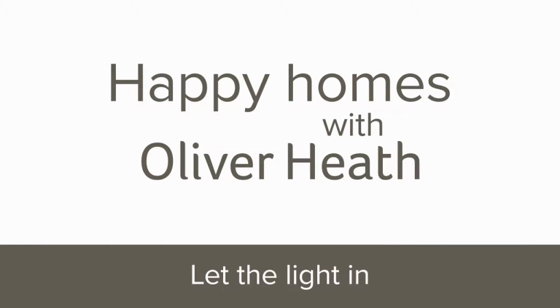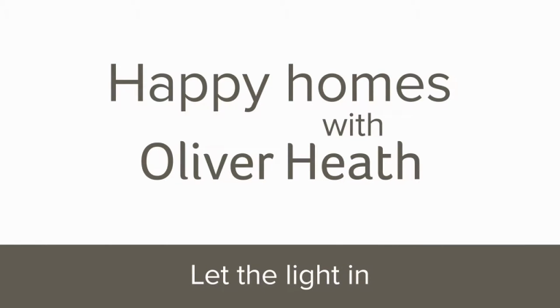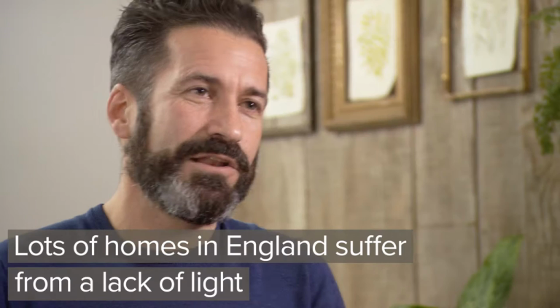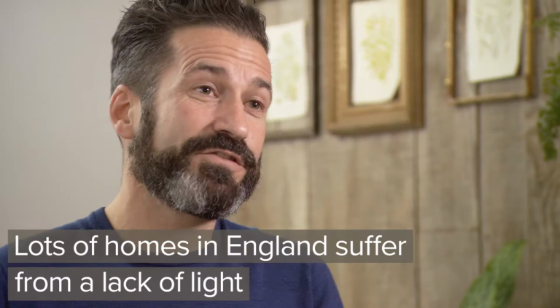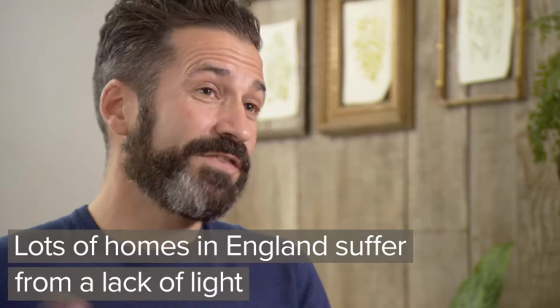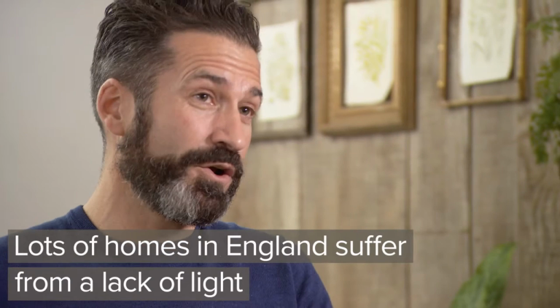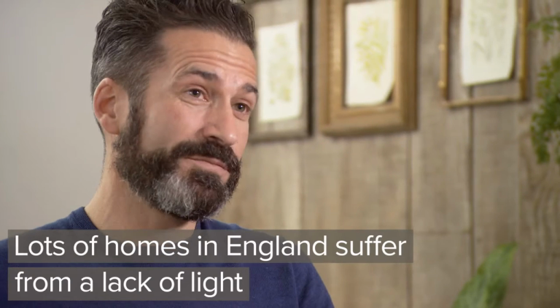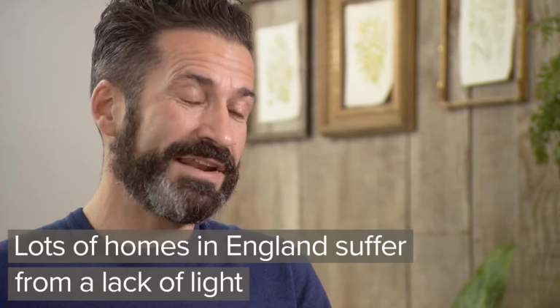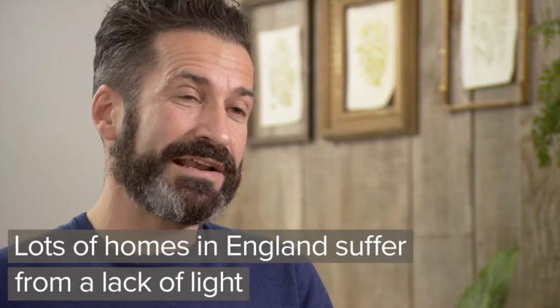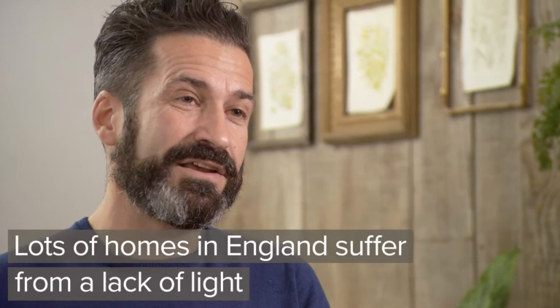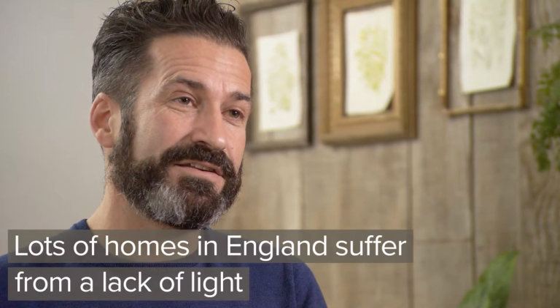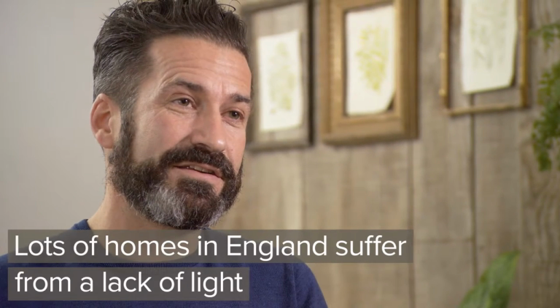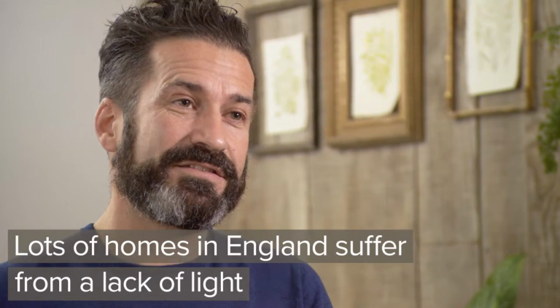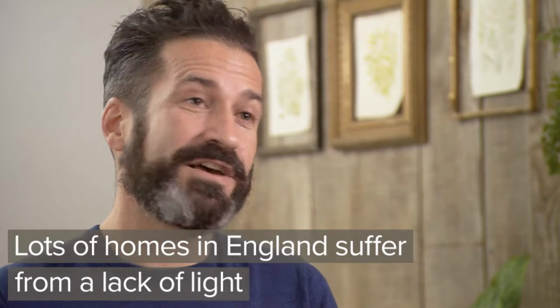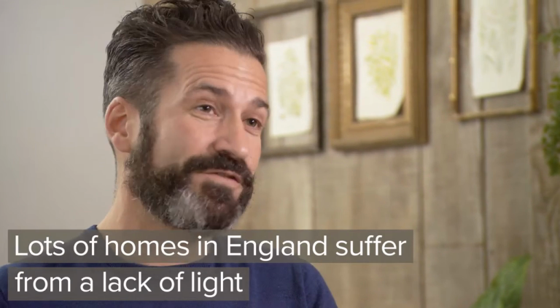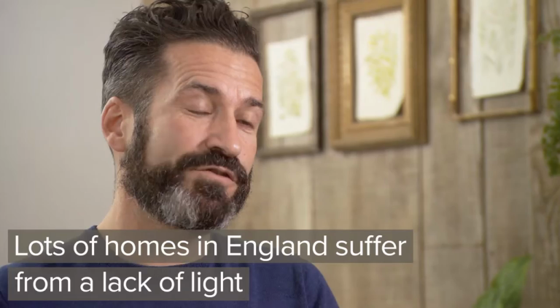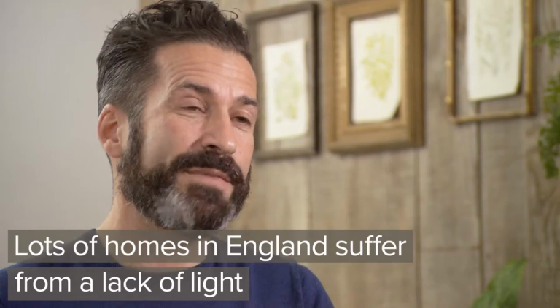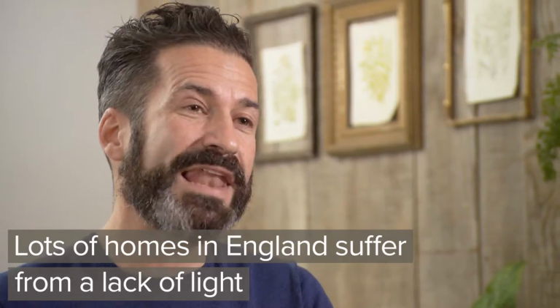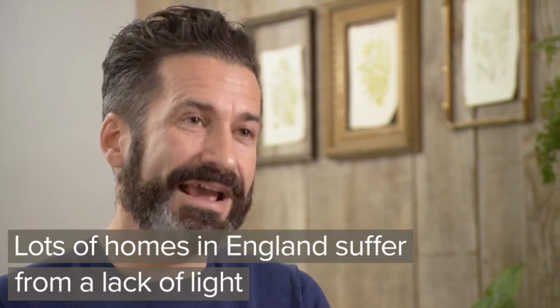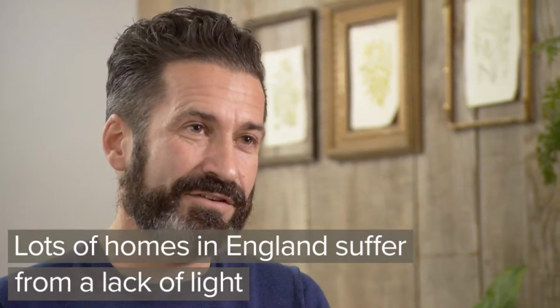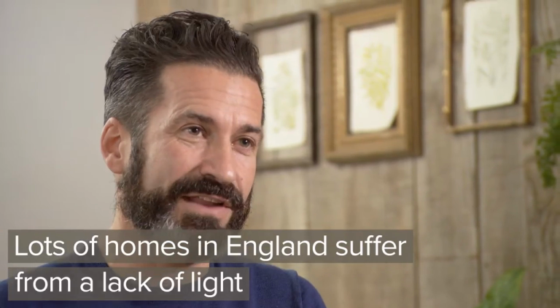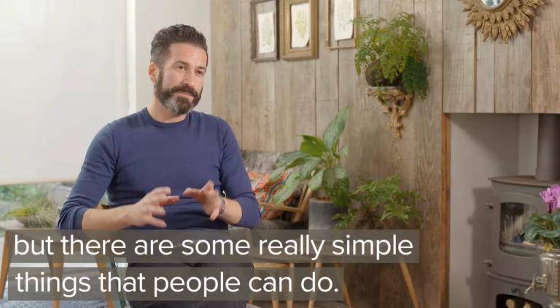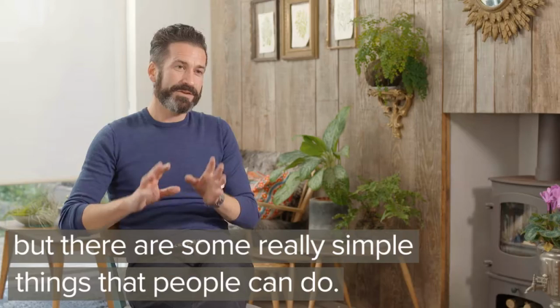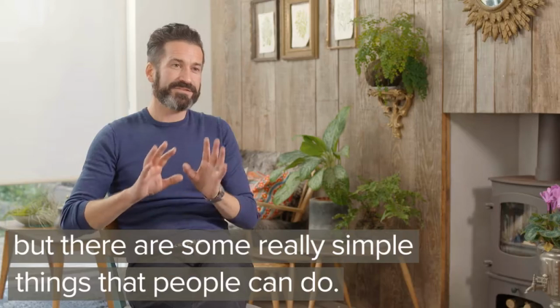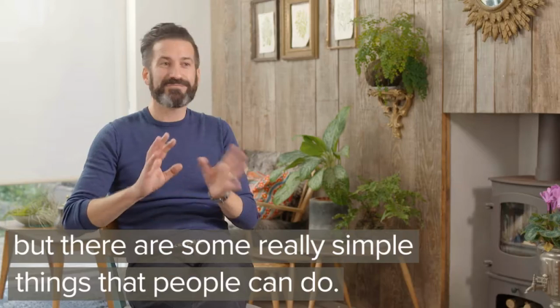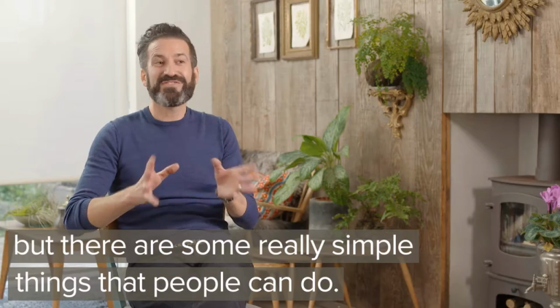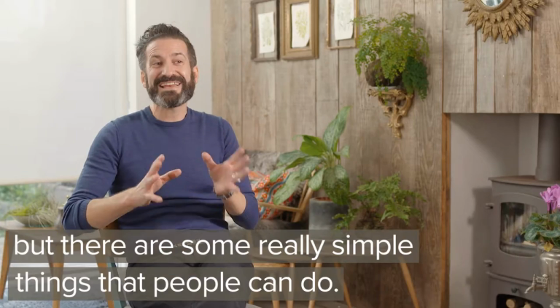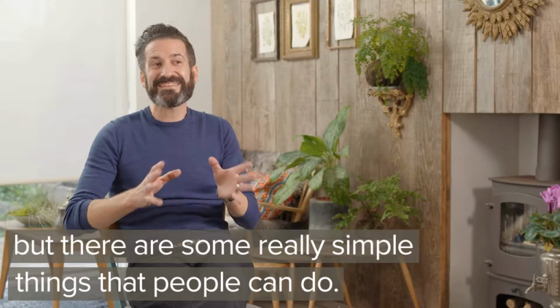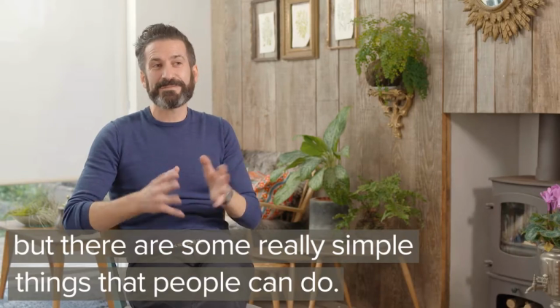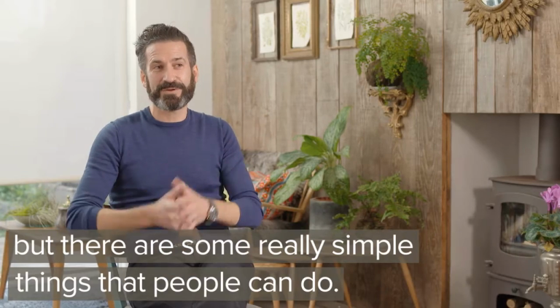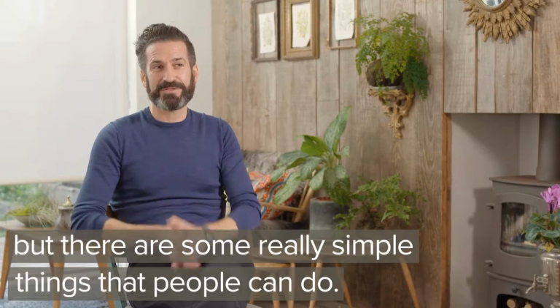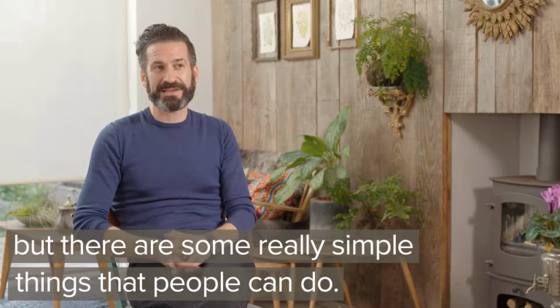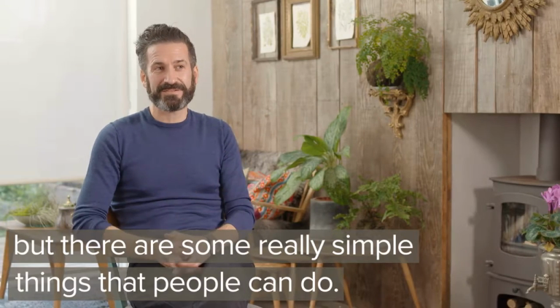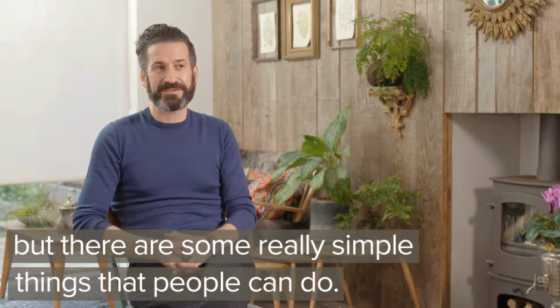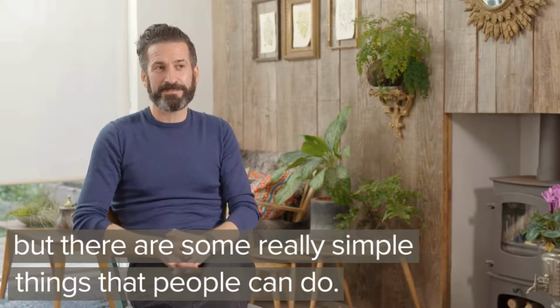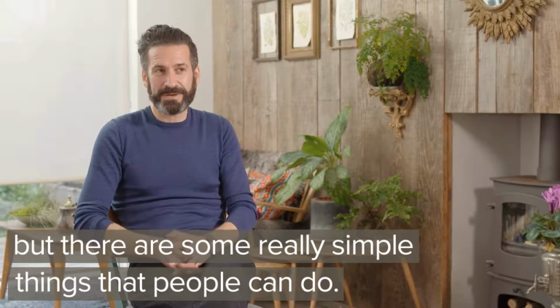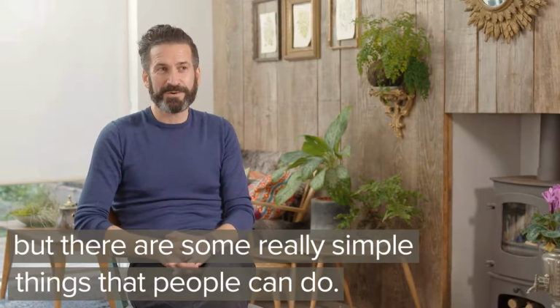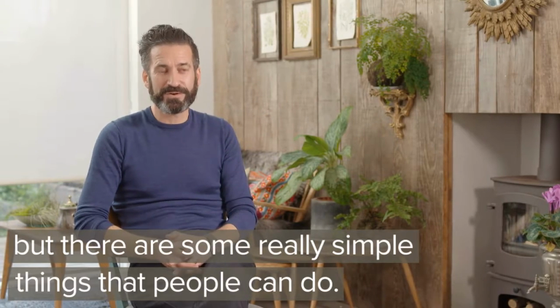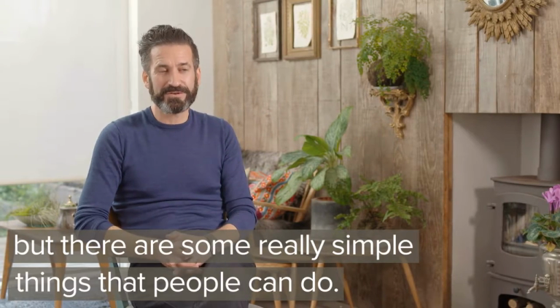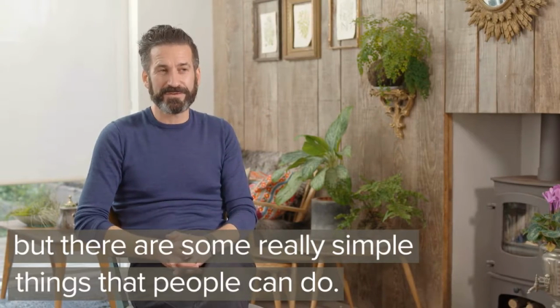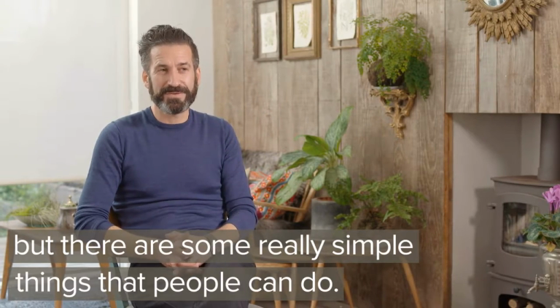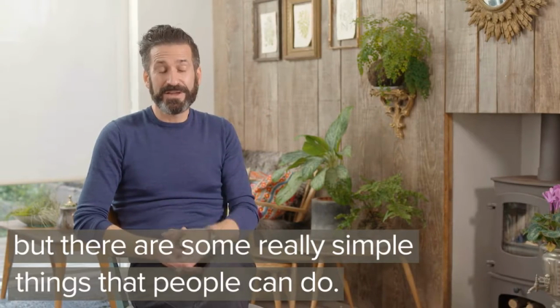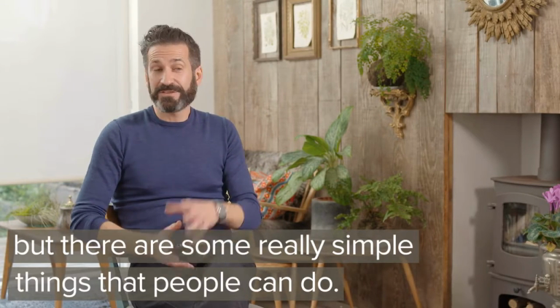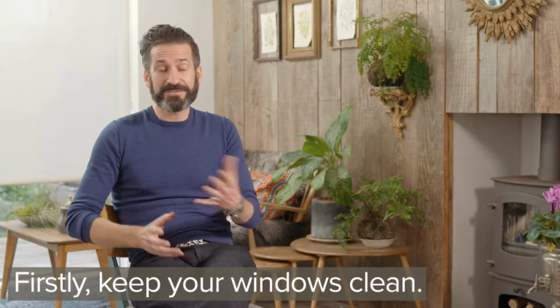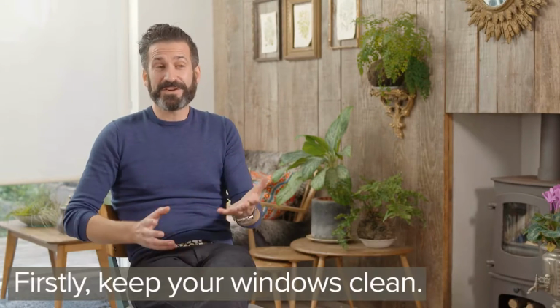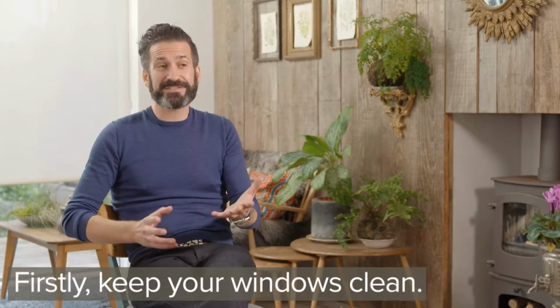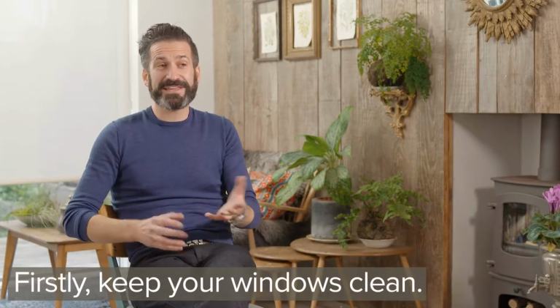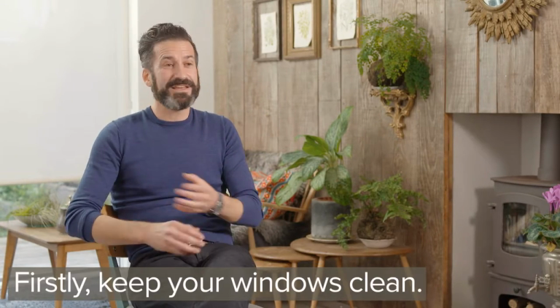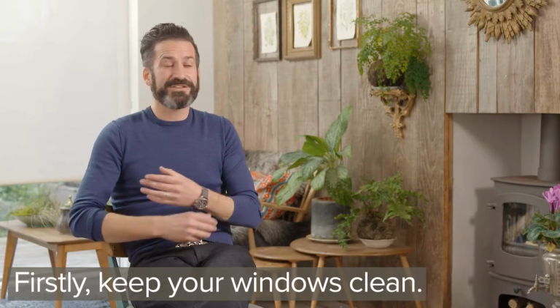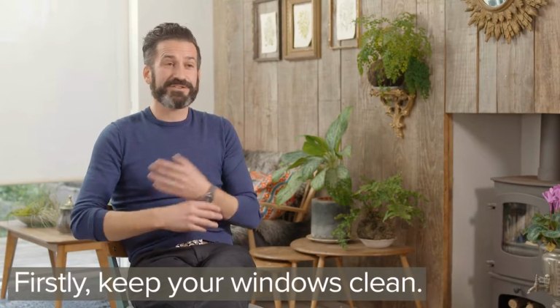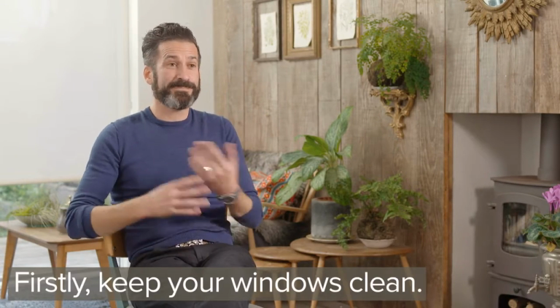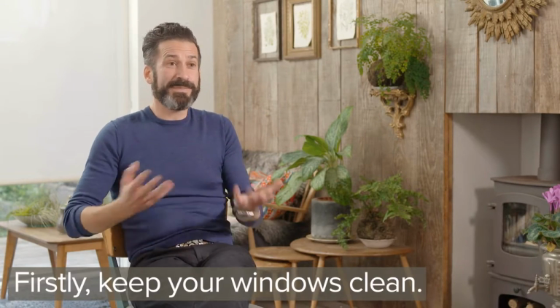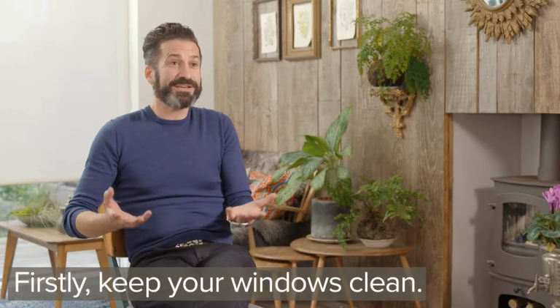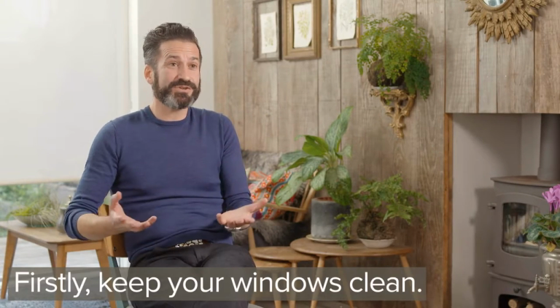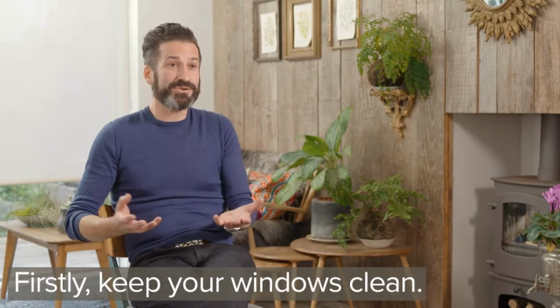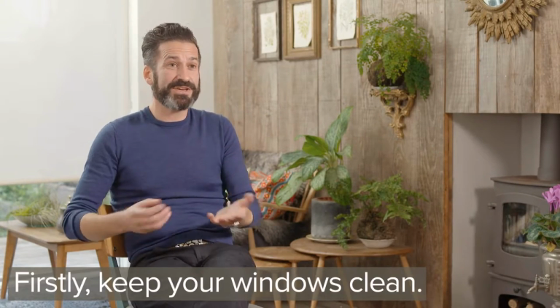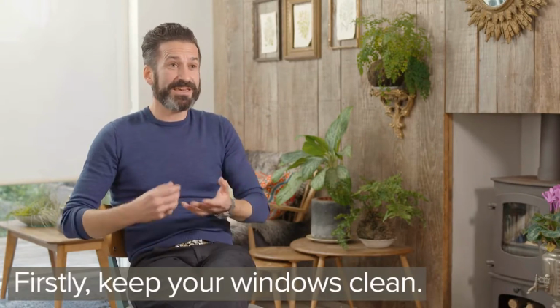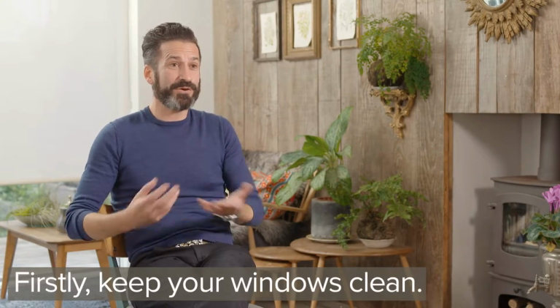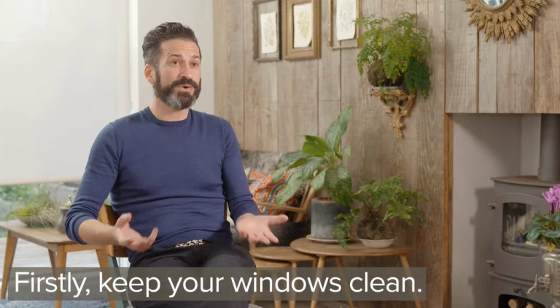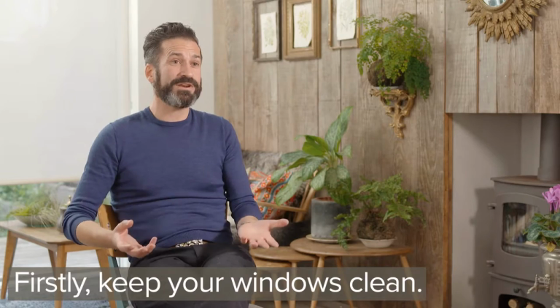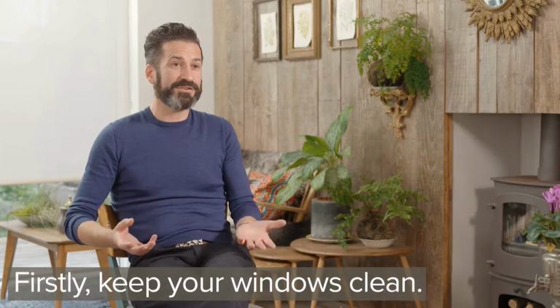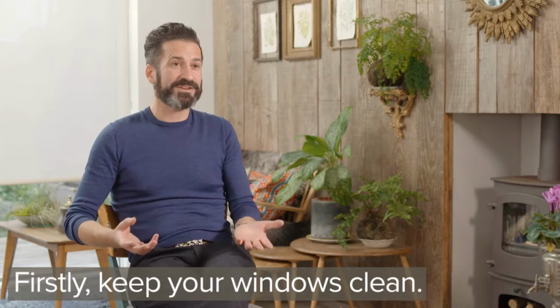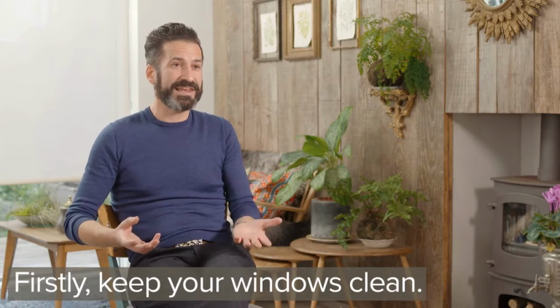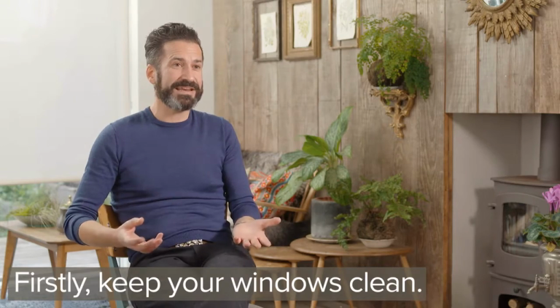Lots of homes in England suffer from a lack of light, but there are some really simple things that people can do. So firstly, just make sure you keep your windows clean.